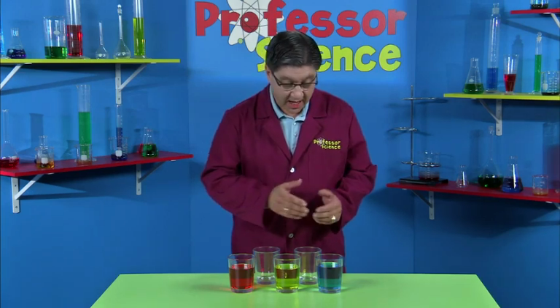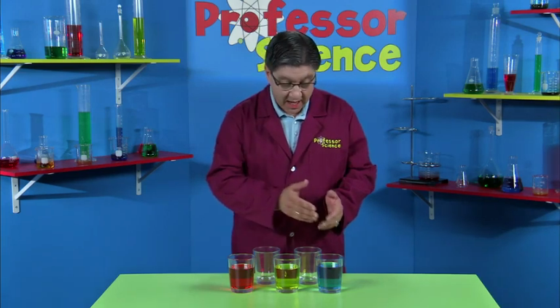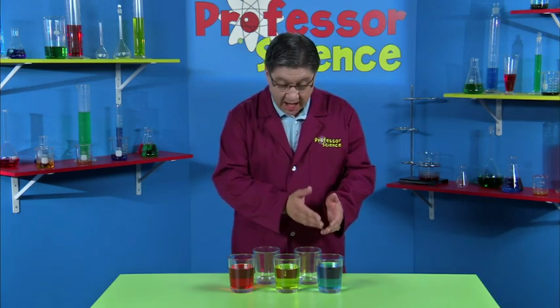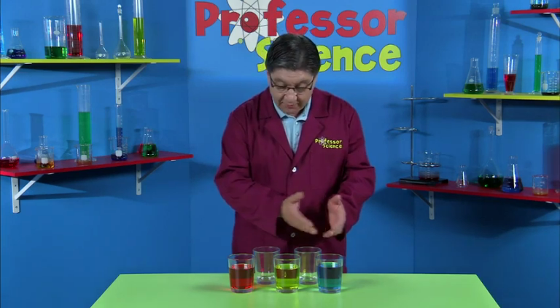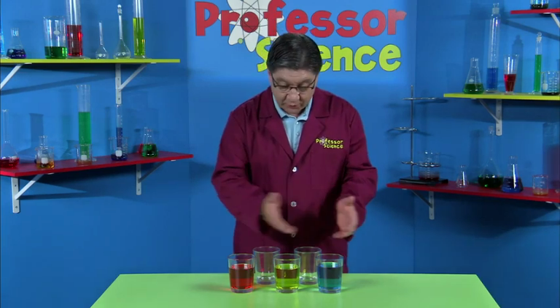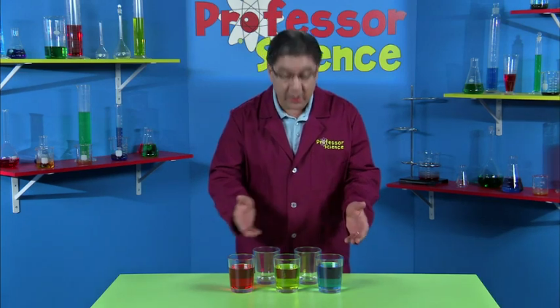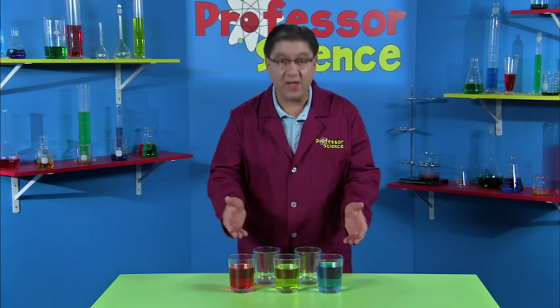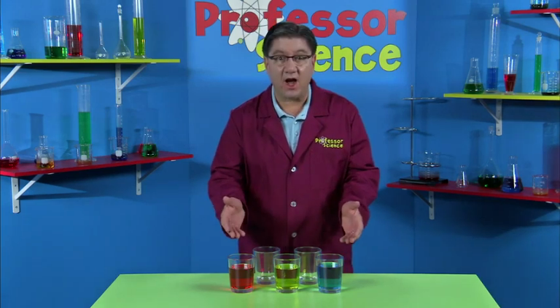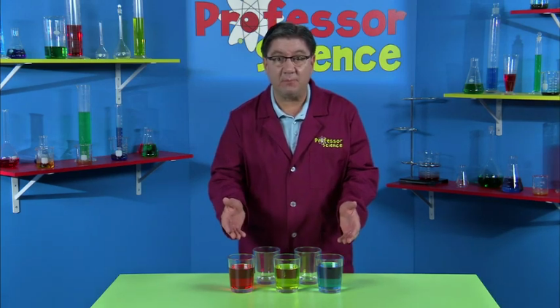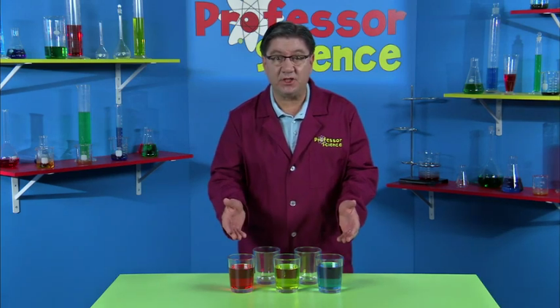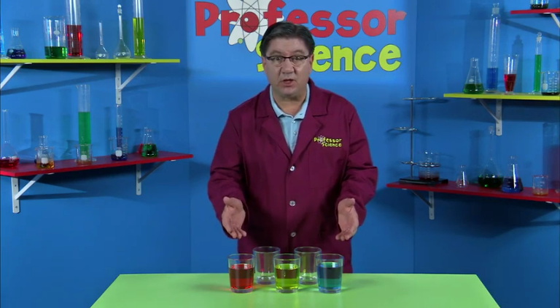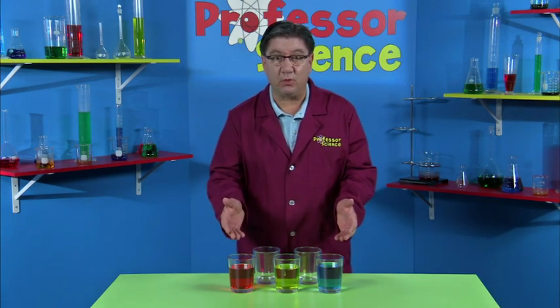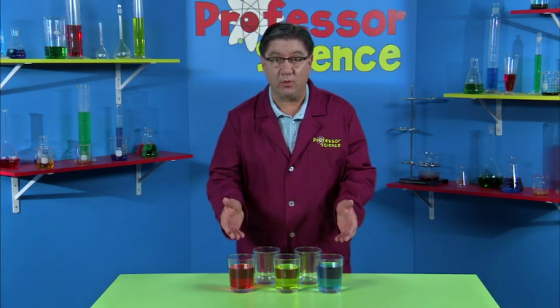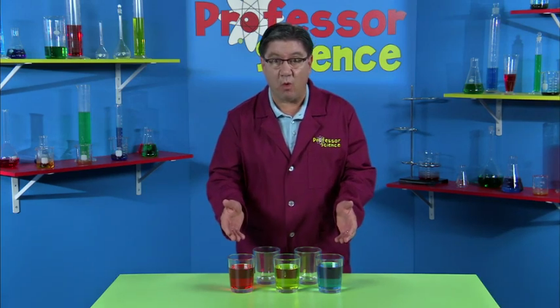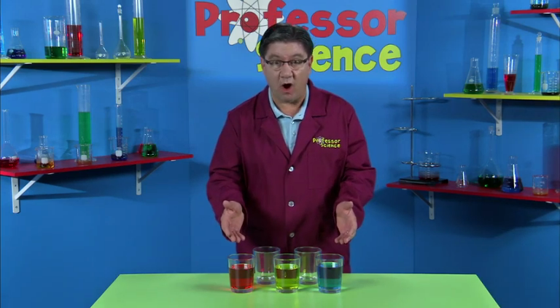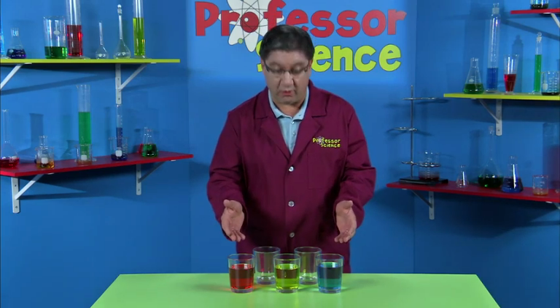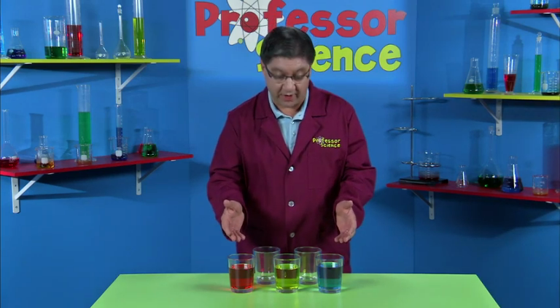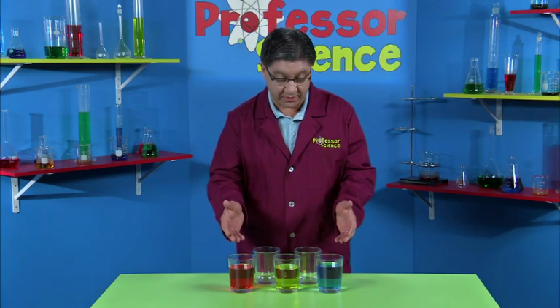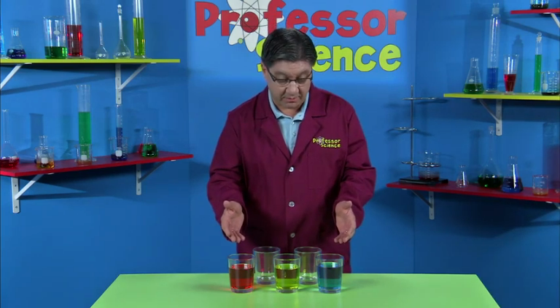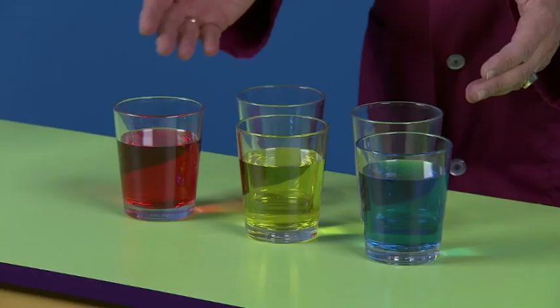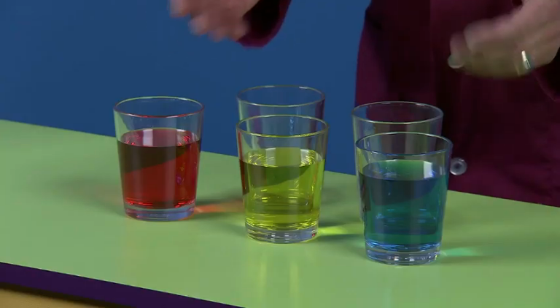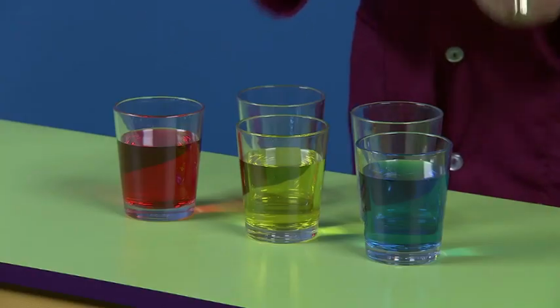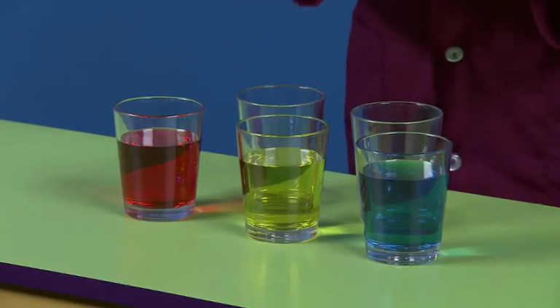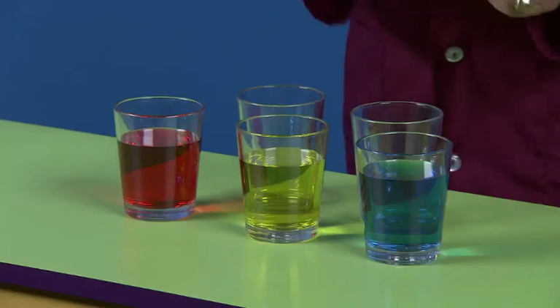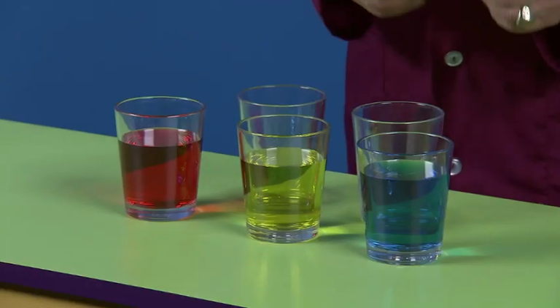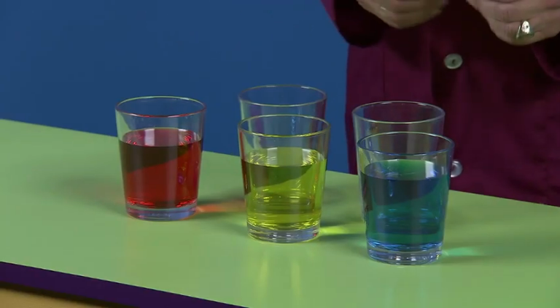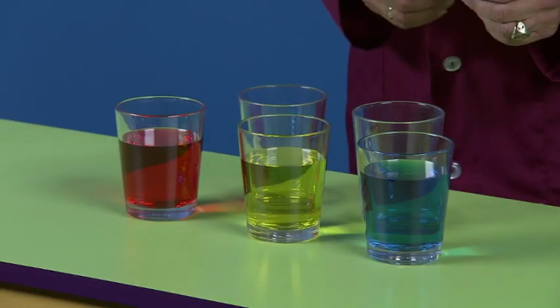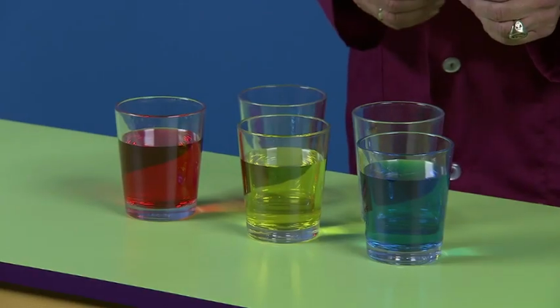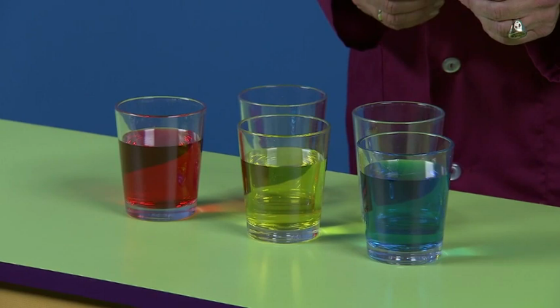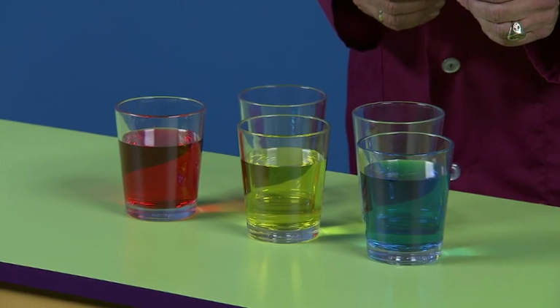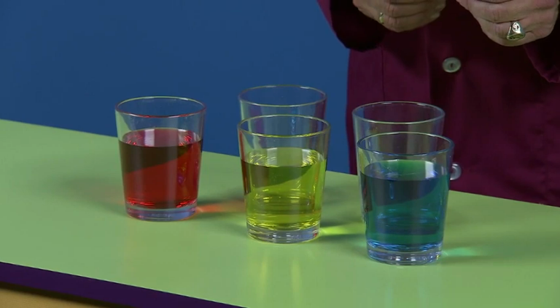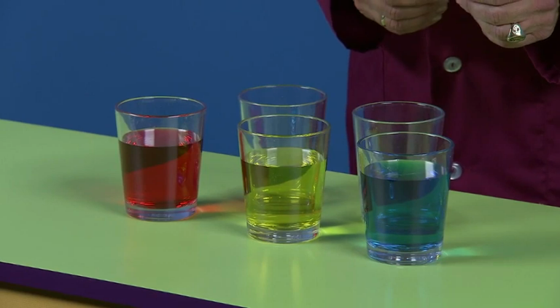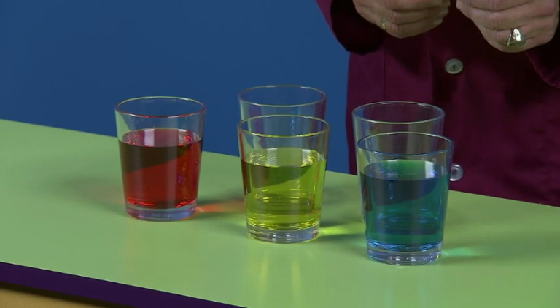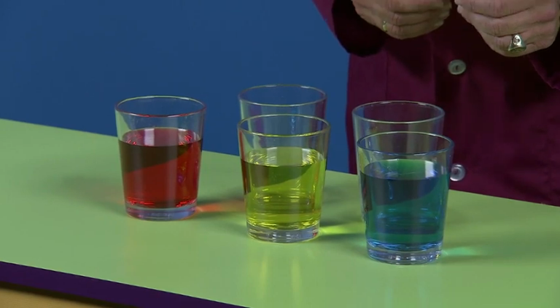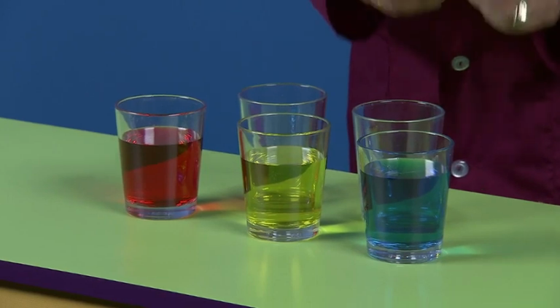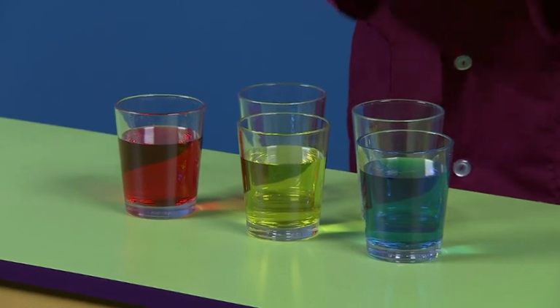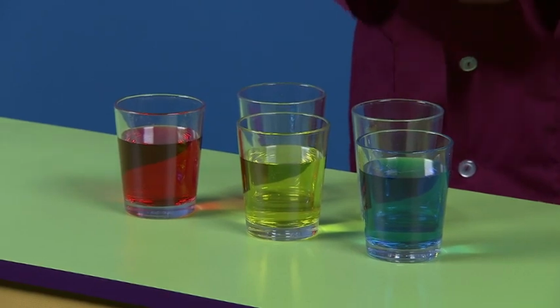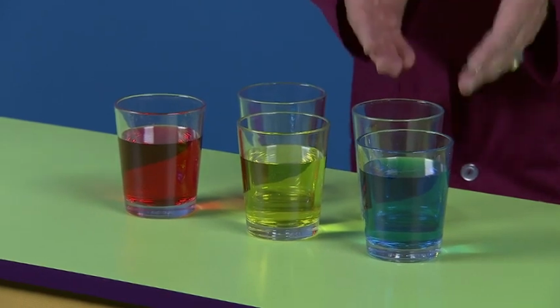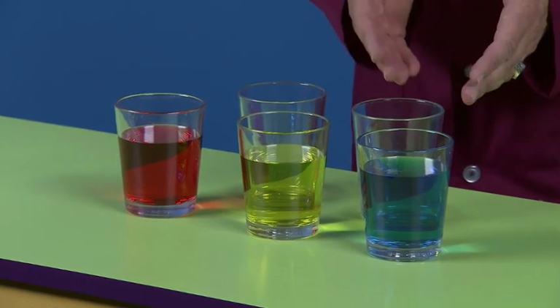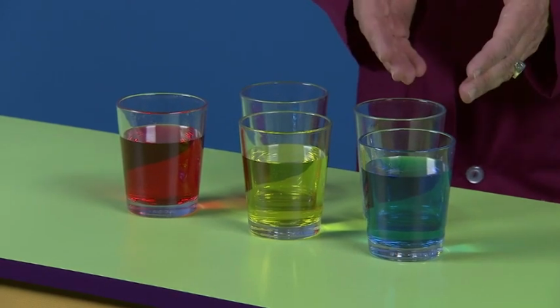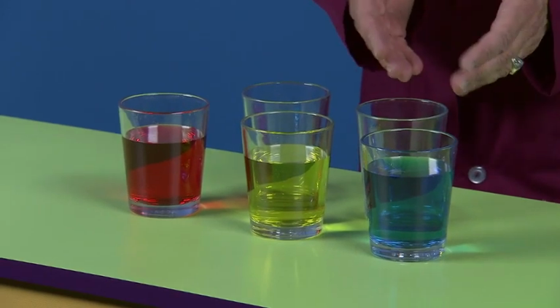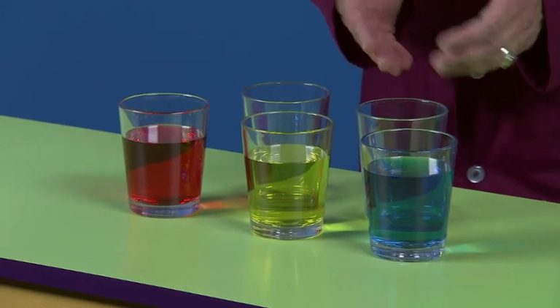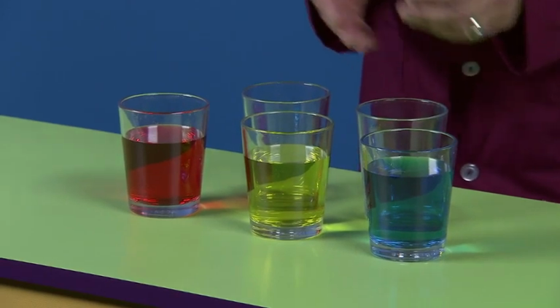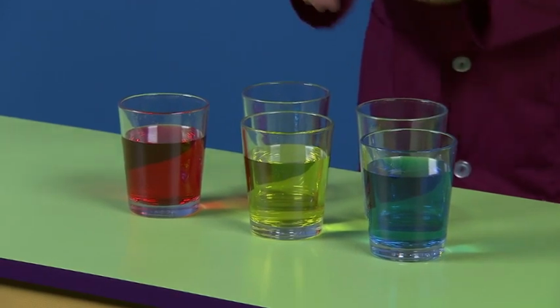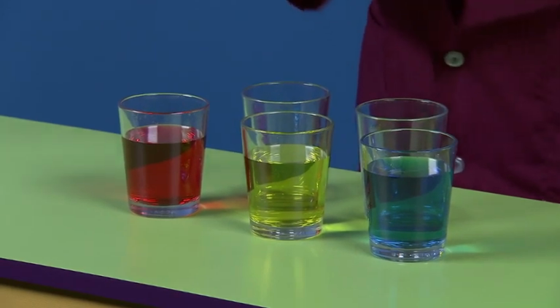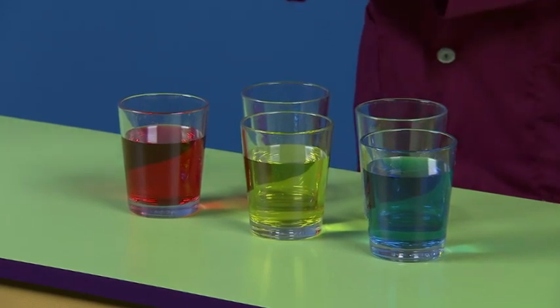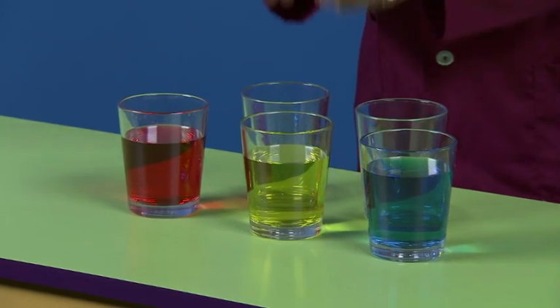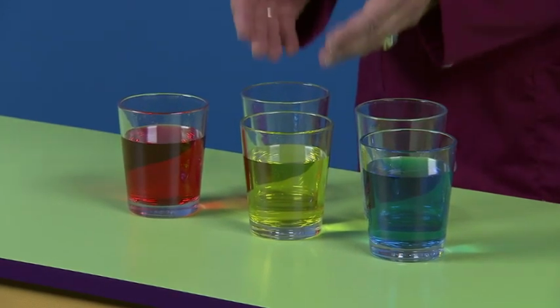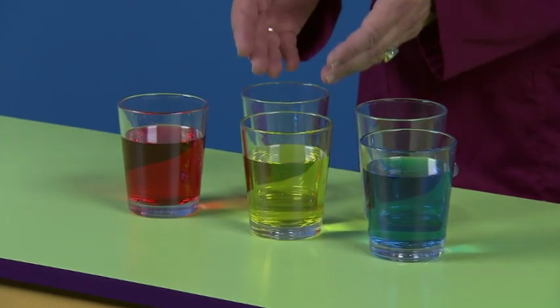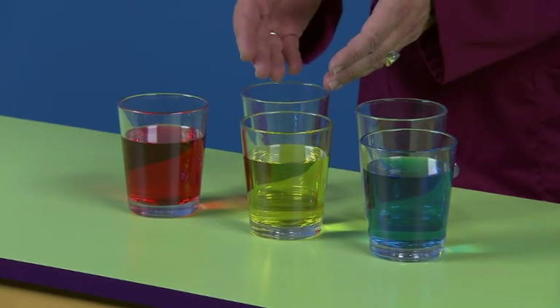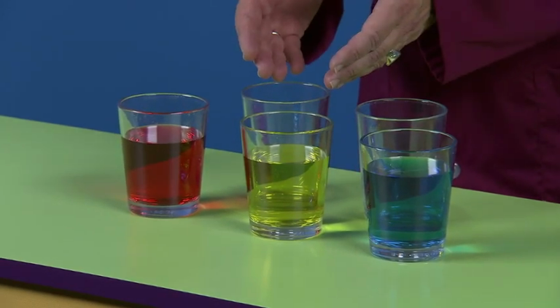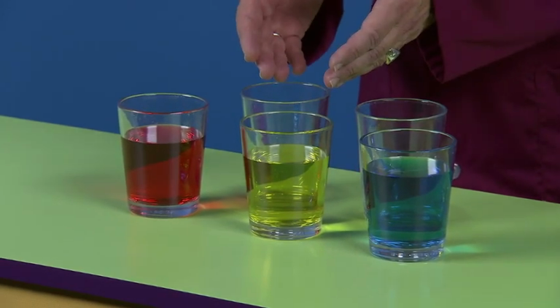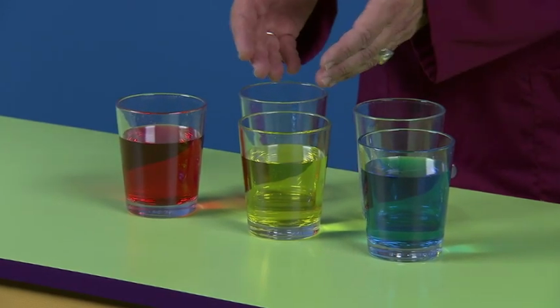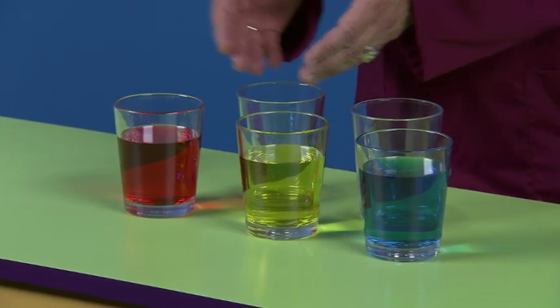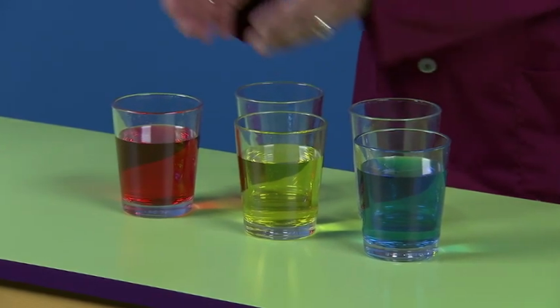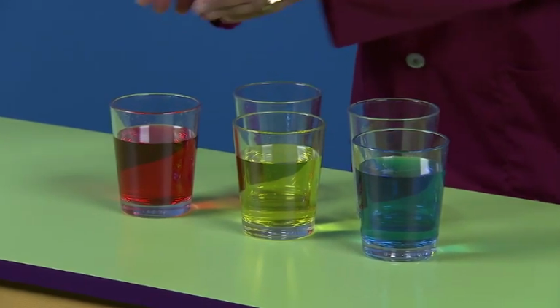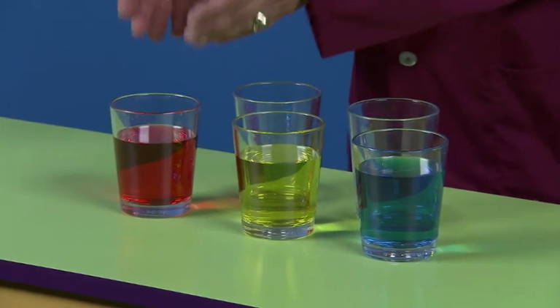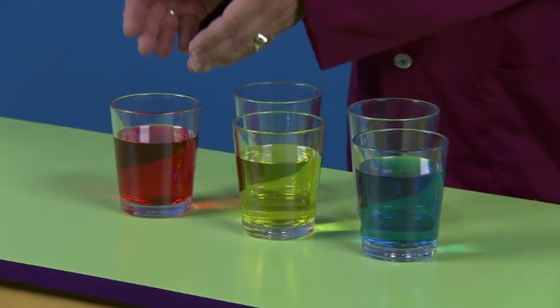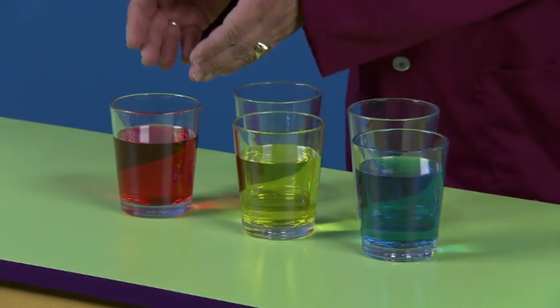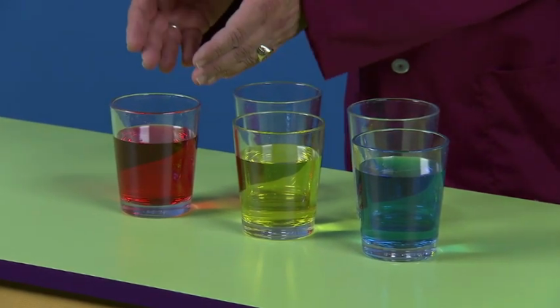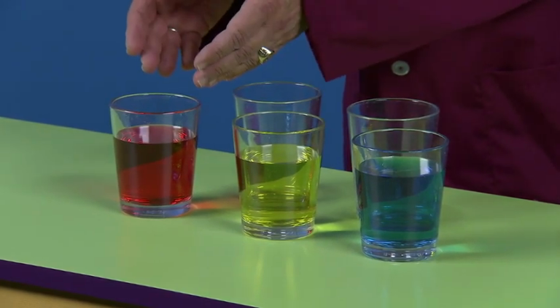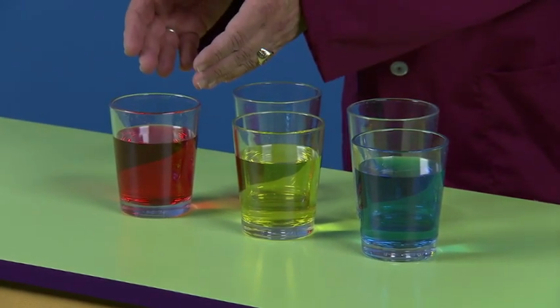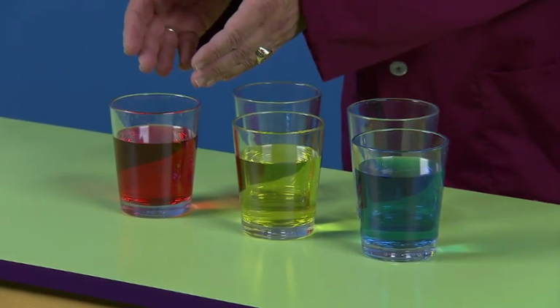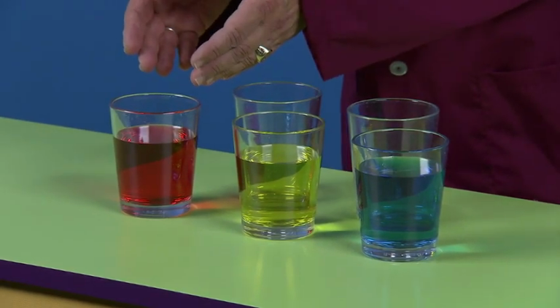I have three cups here with water in them and I've added food coloring. So I have blue water, yellow water and red water.